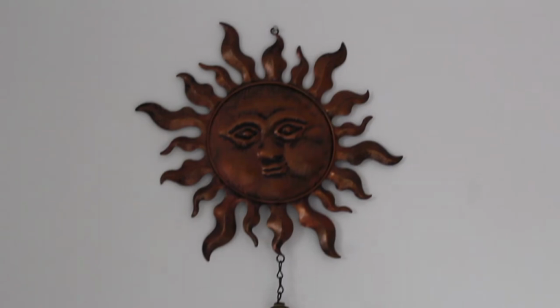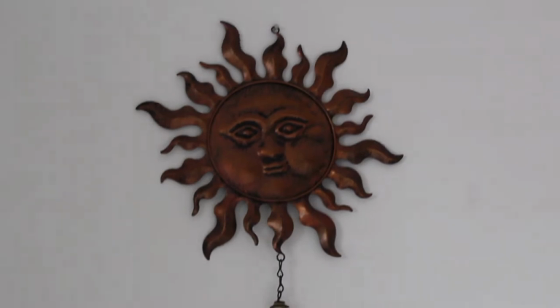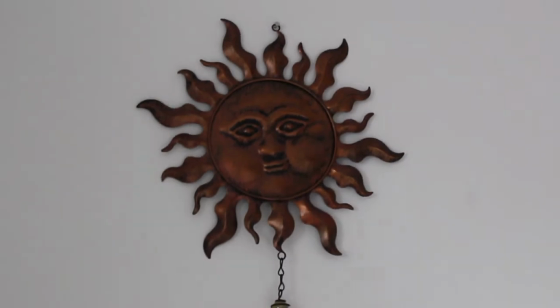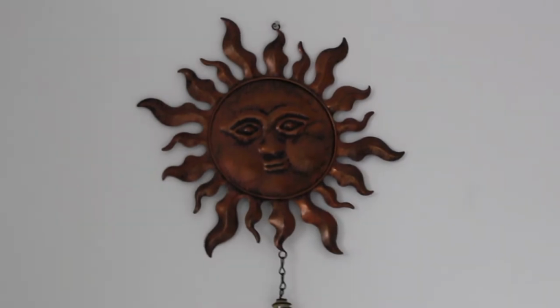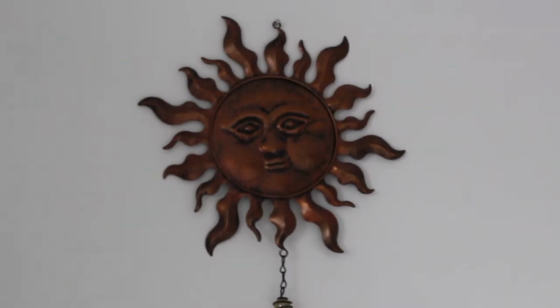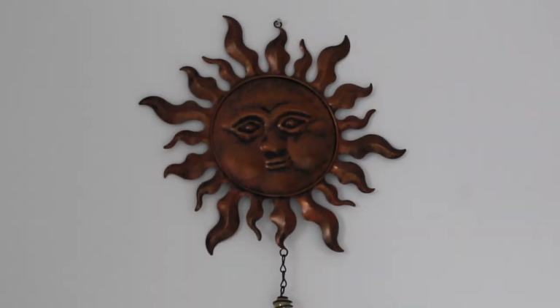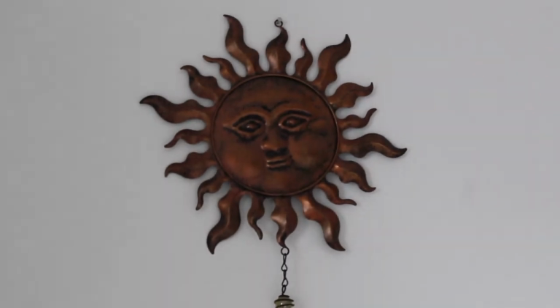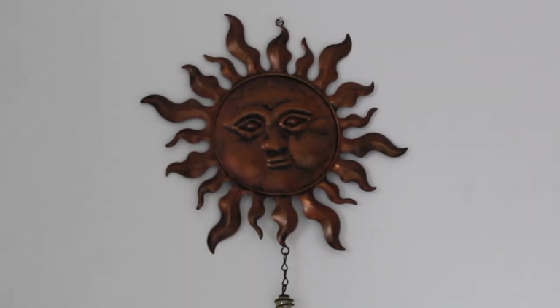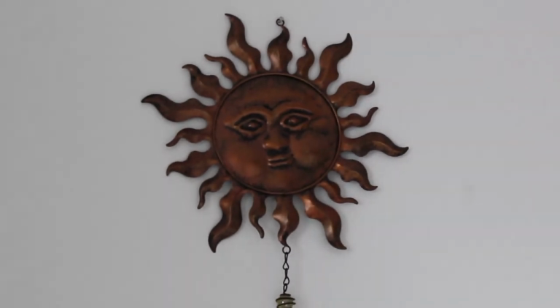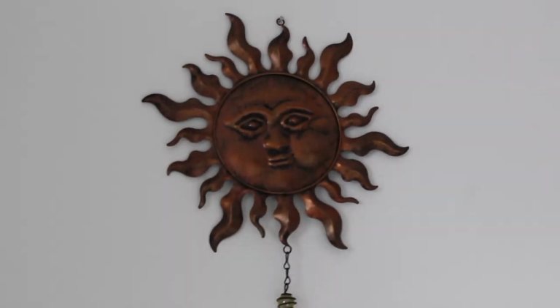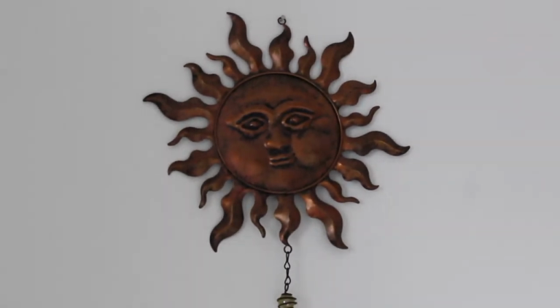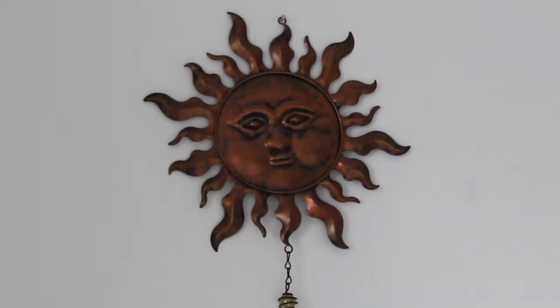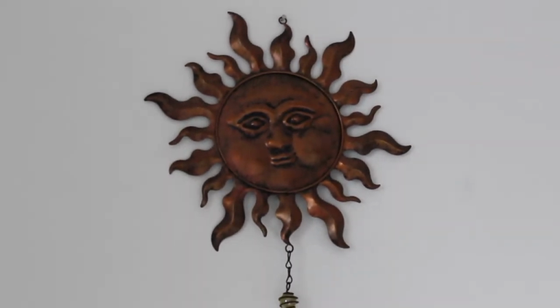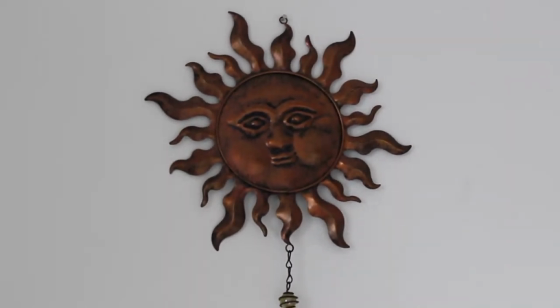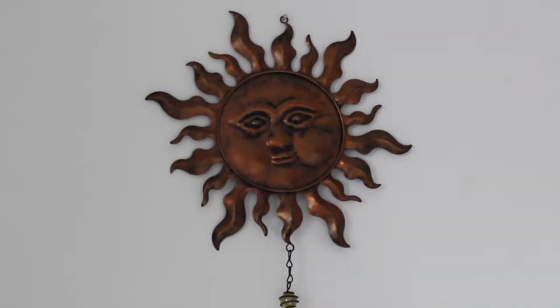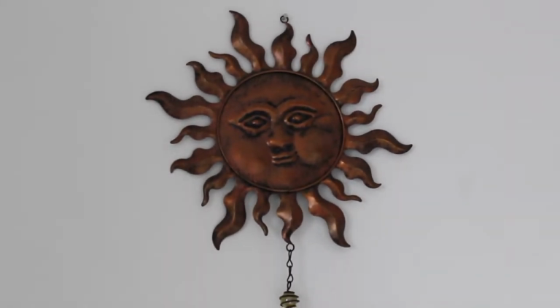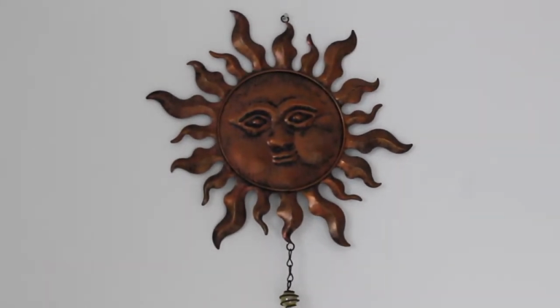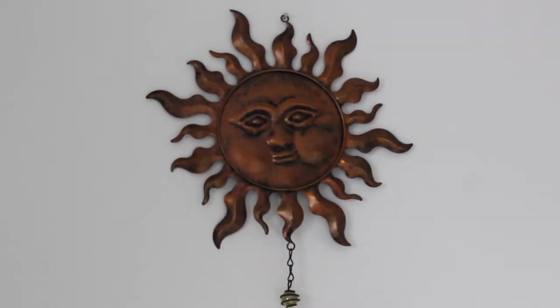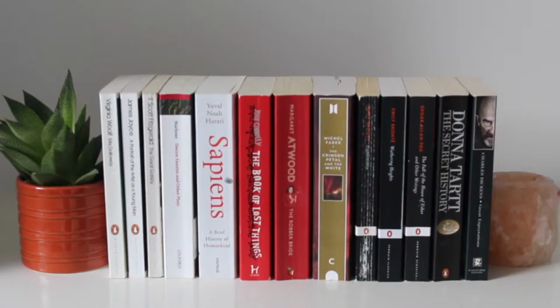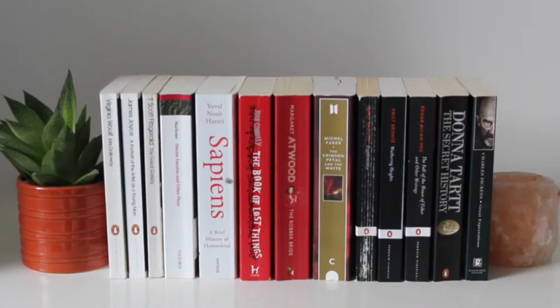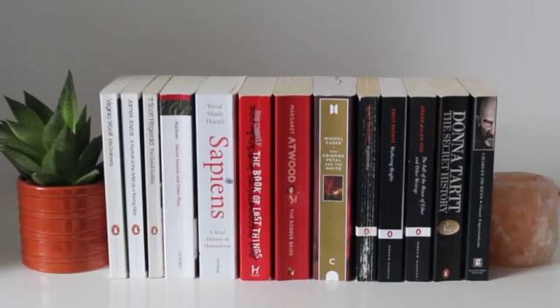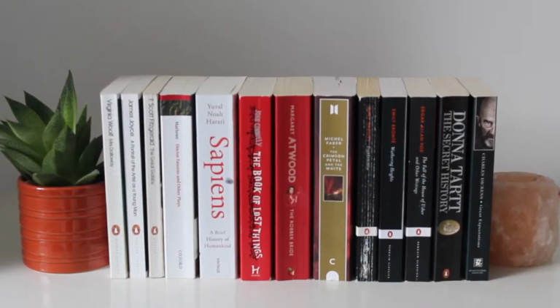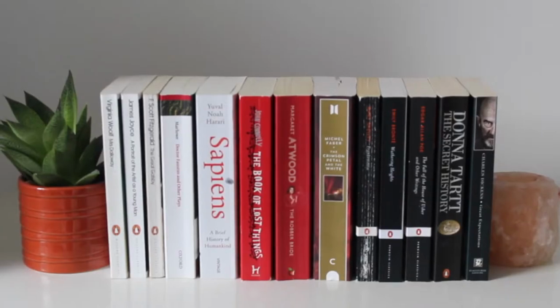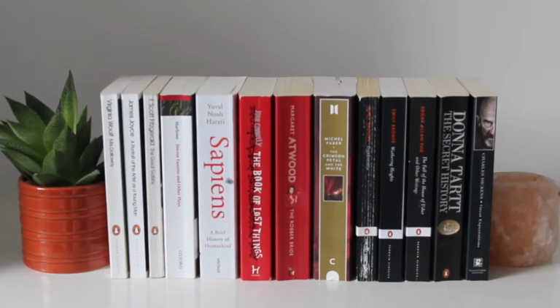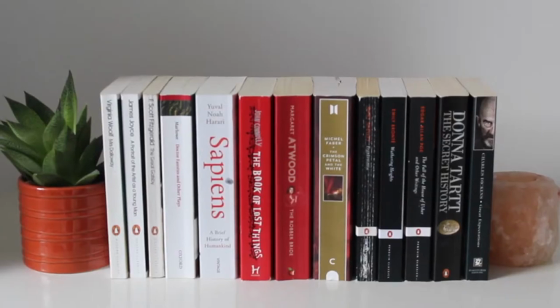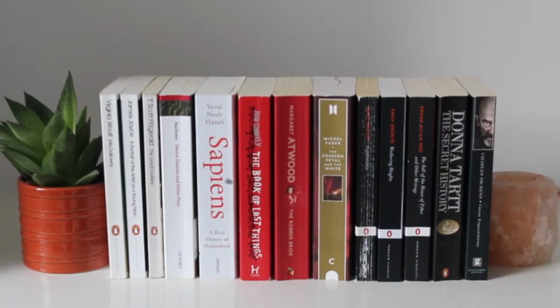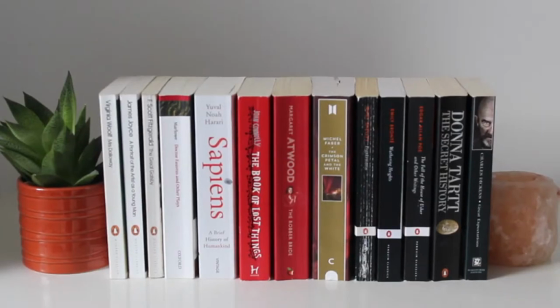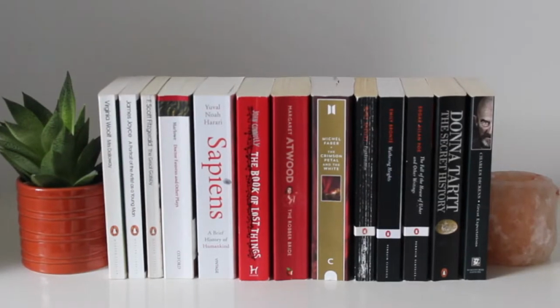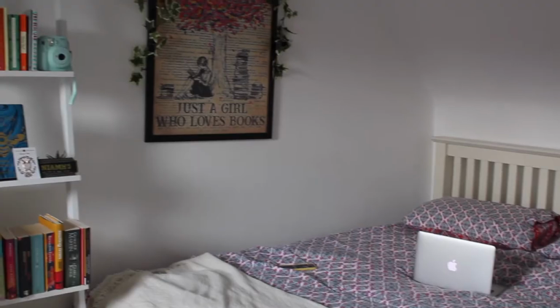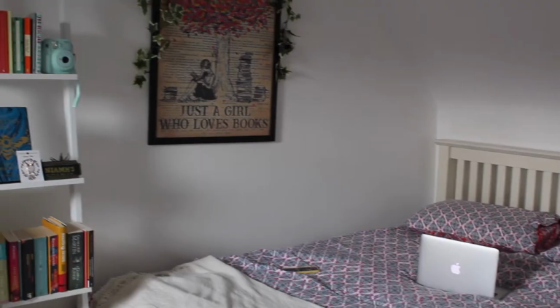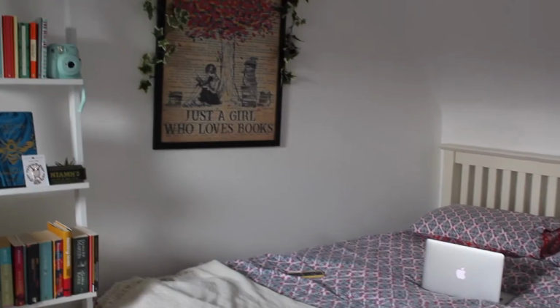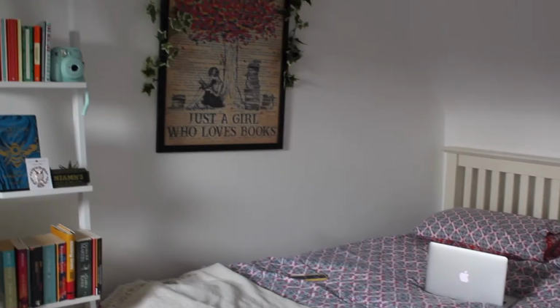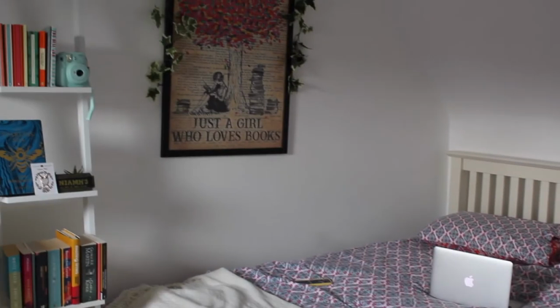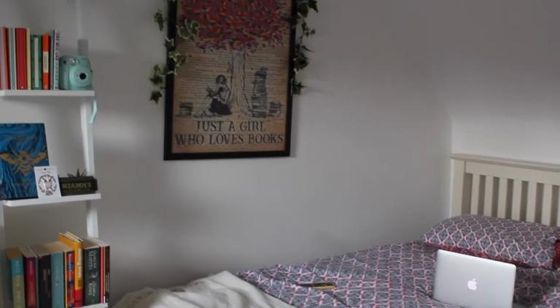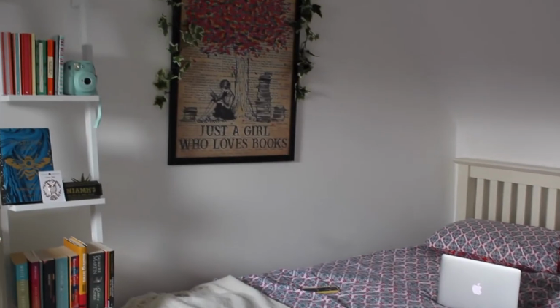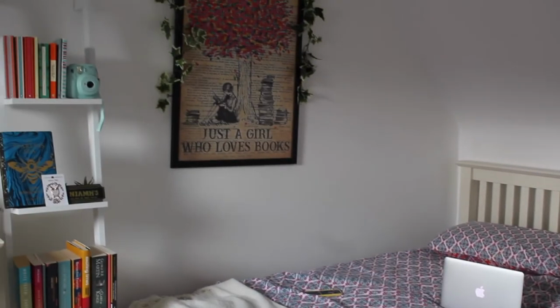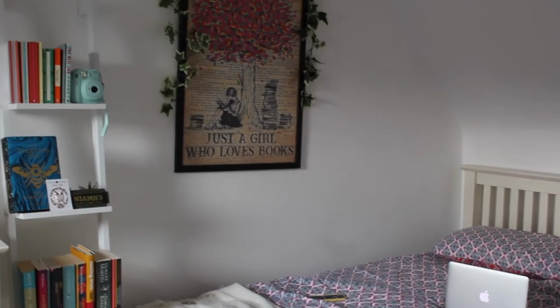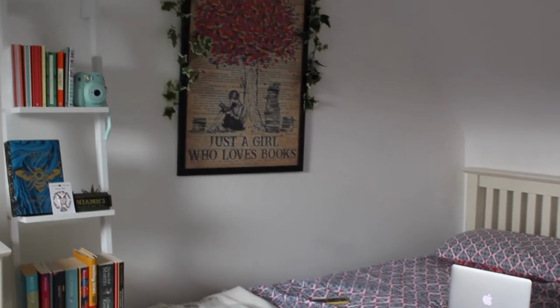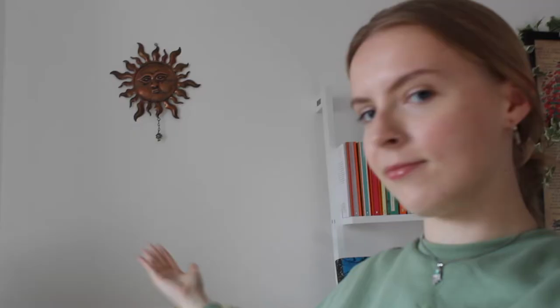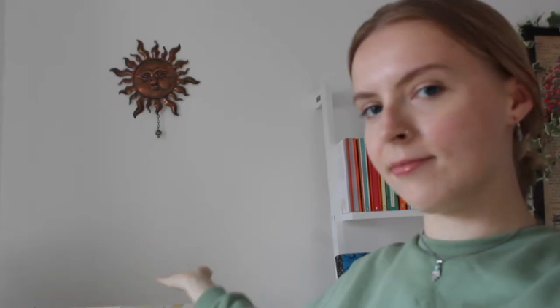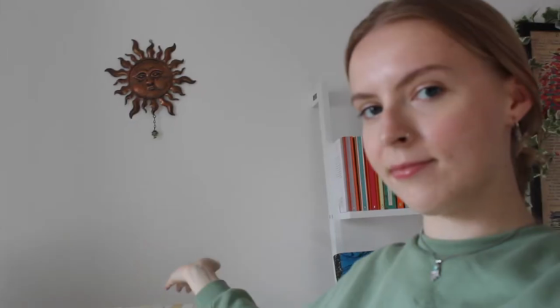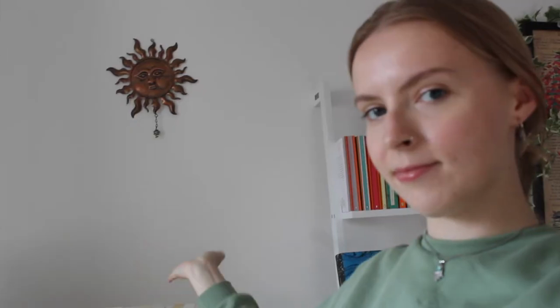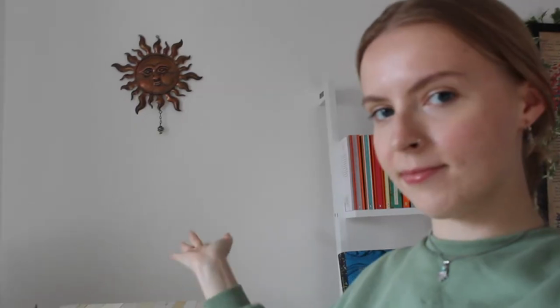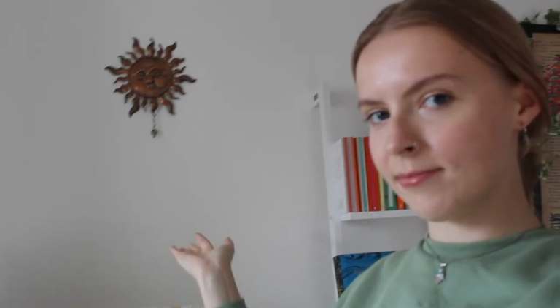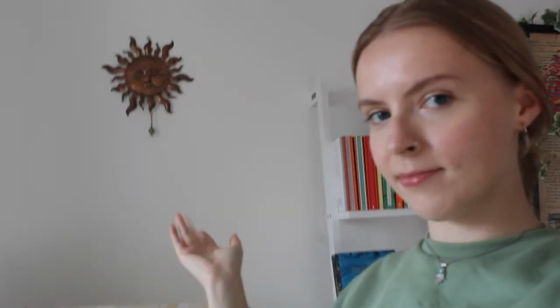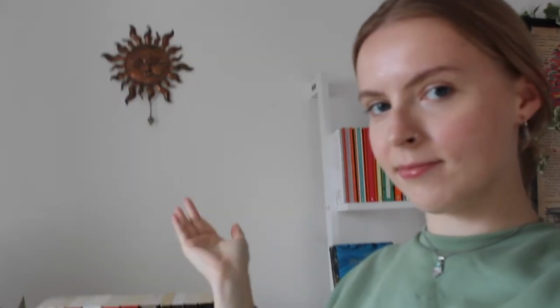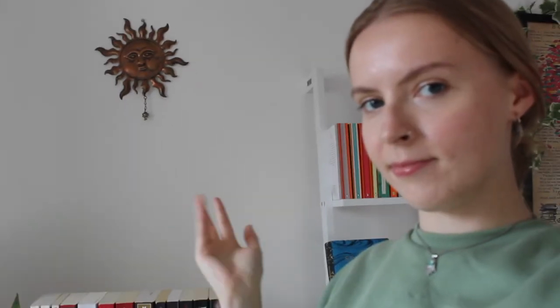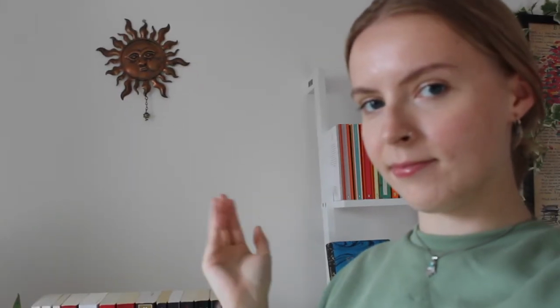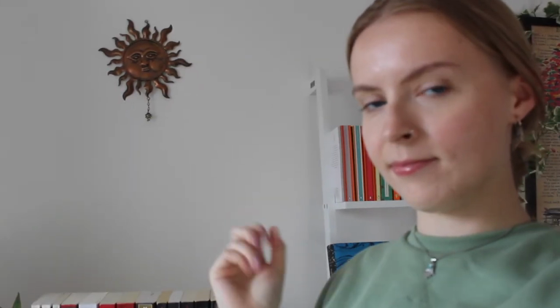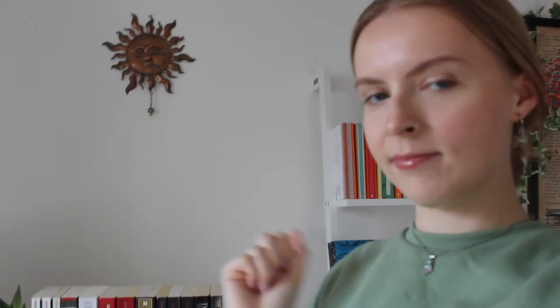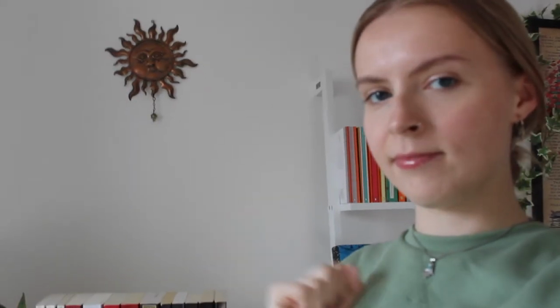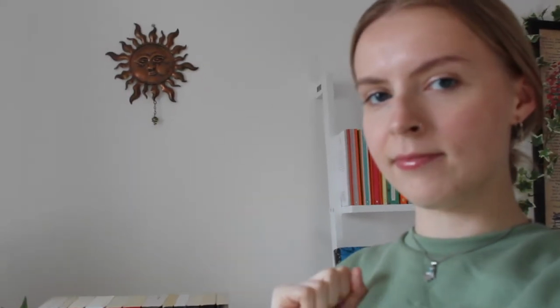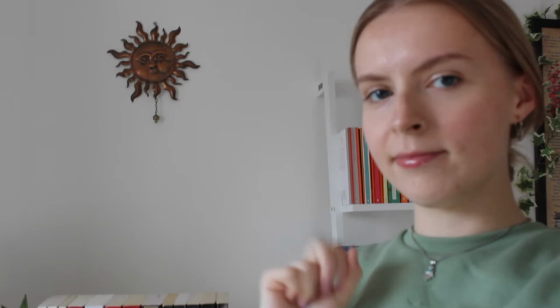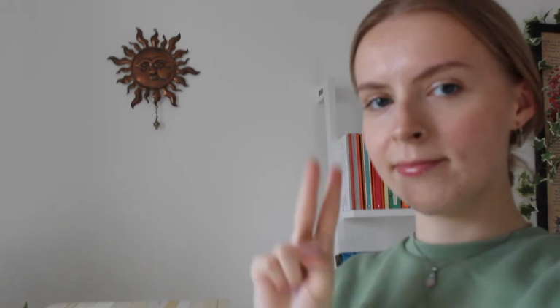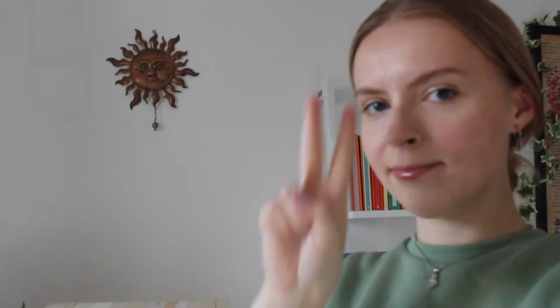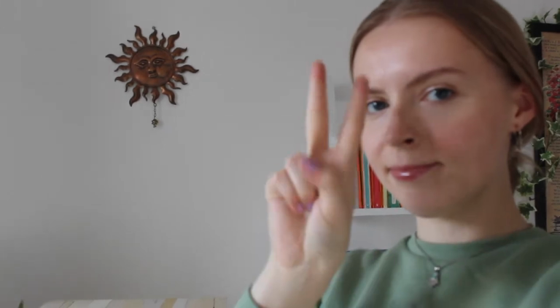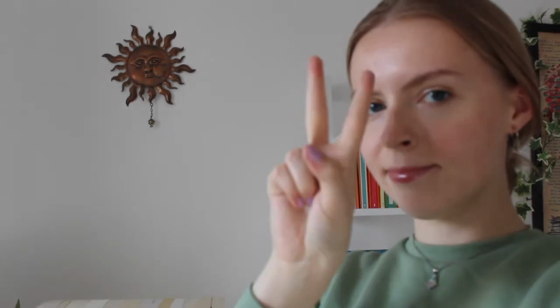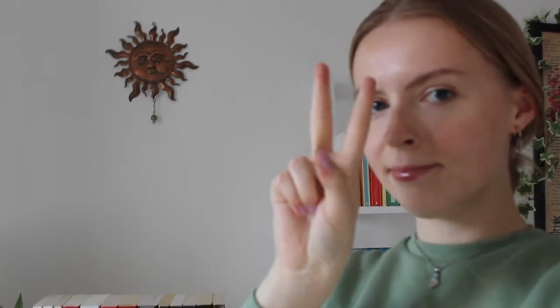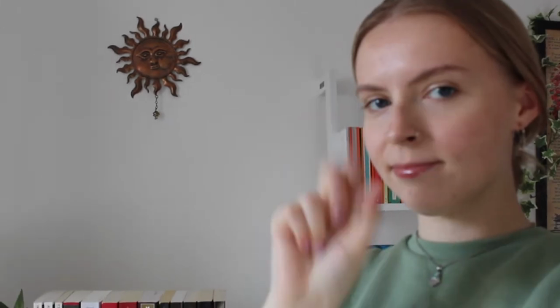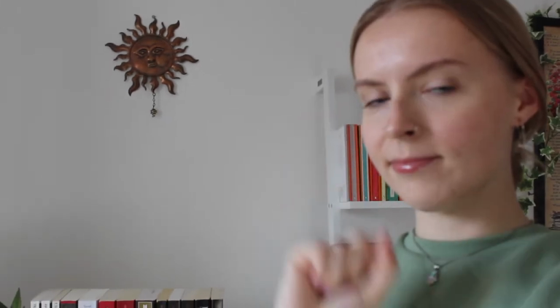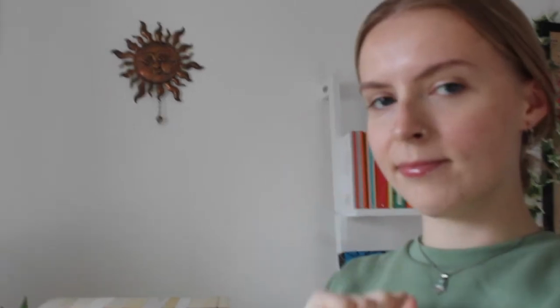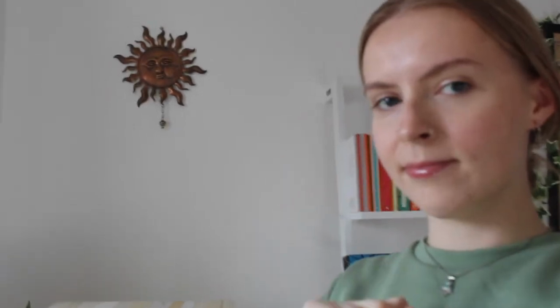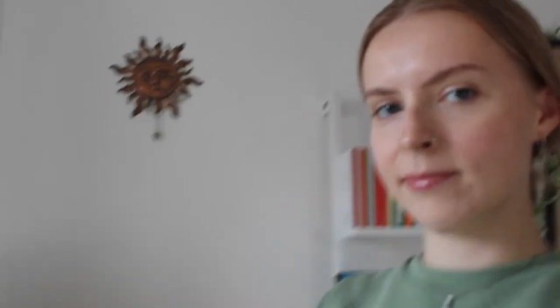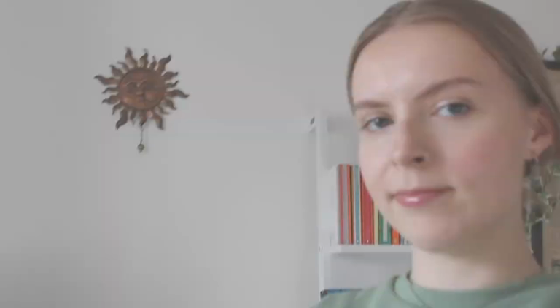Hello, it's Niamh from Books or Brain Food. Today I'm going to be giving you a tour of how I display my books in my room, and I hope you enjoy.